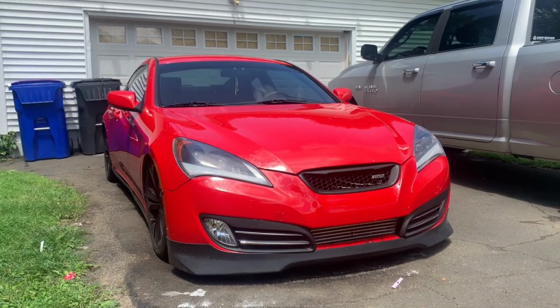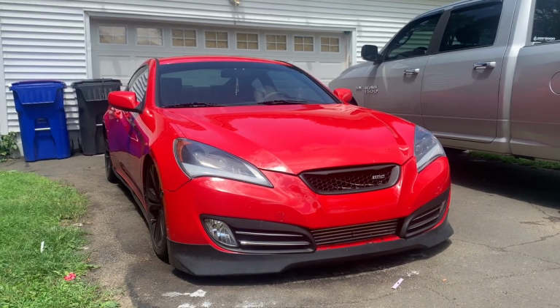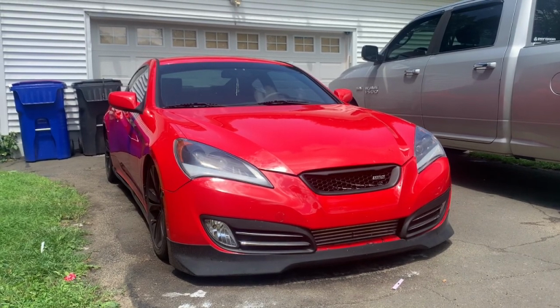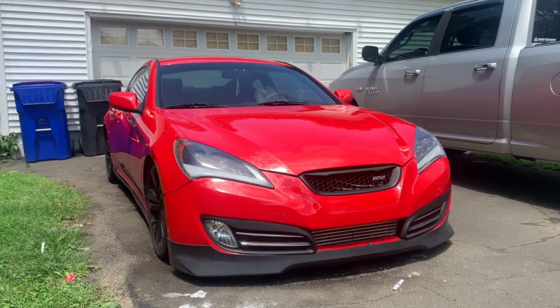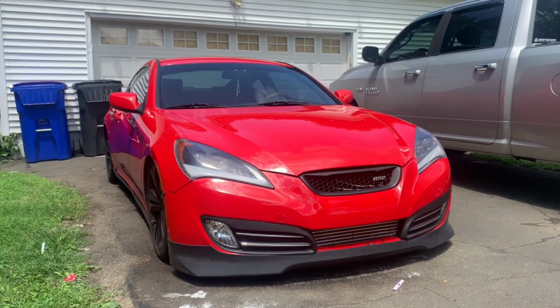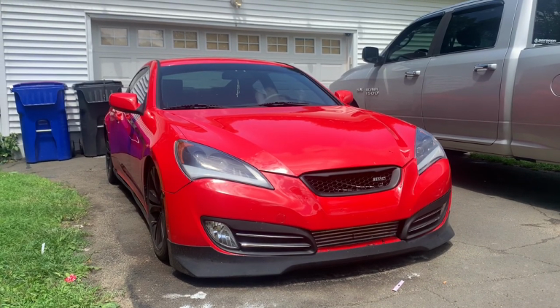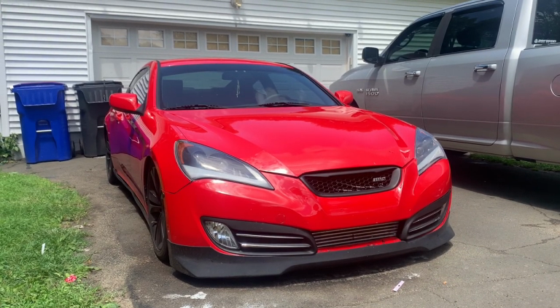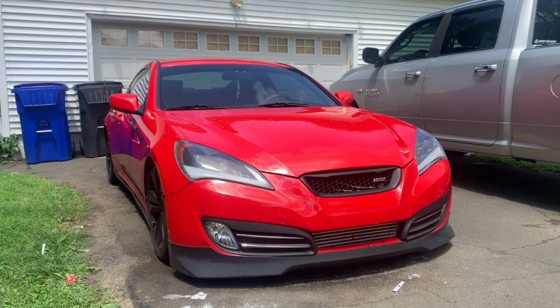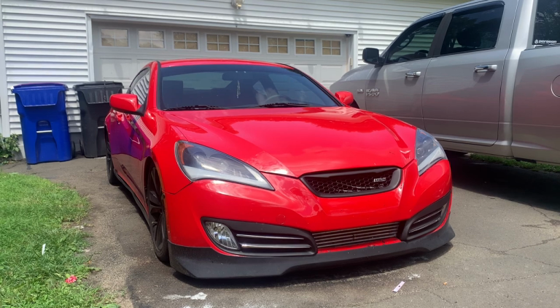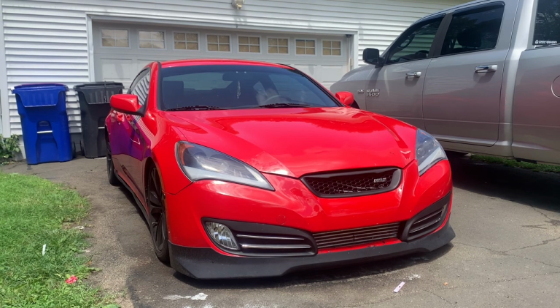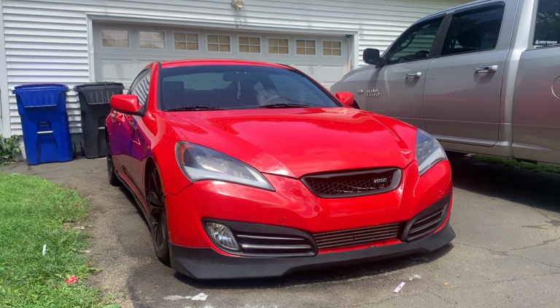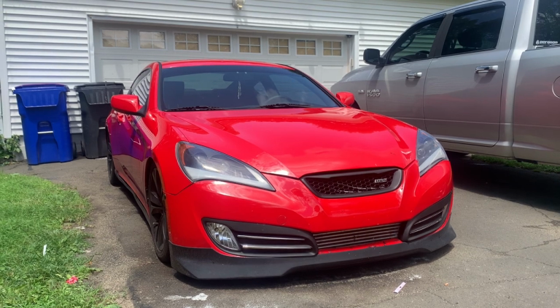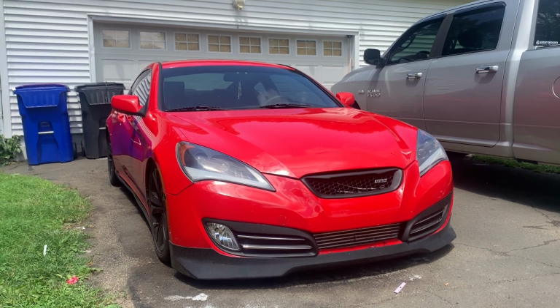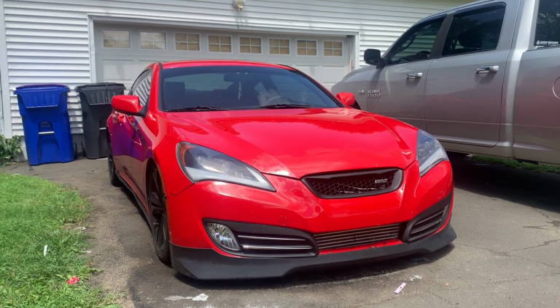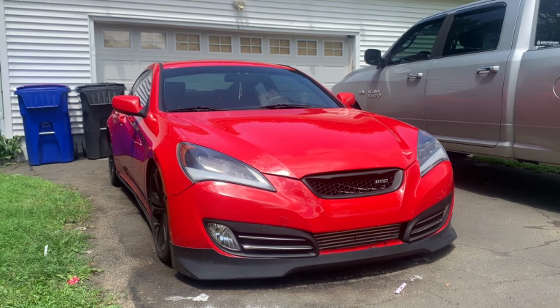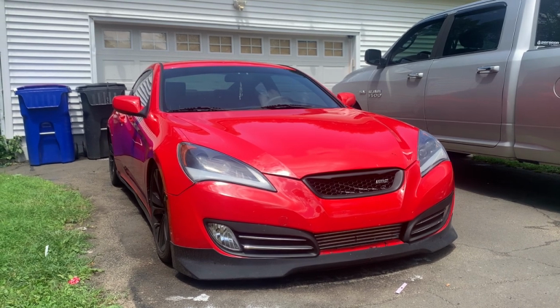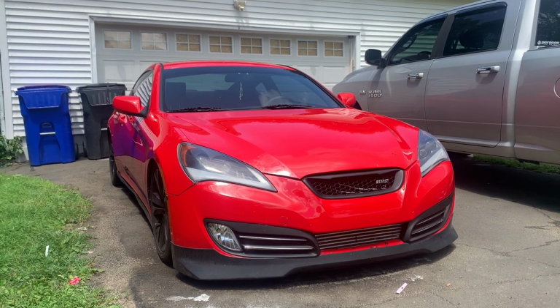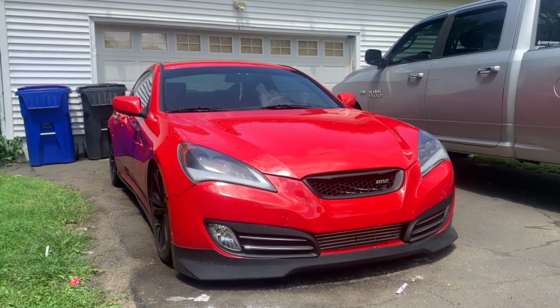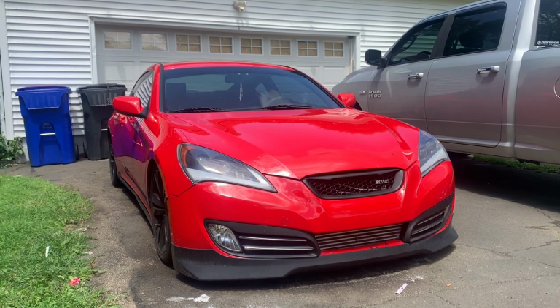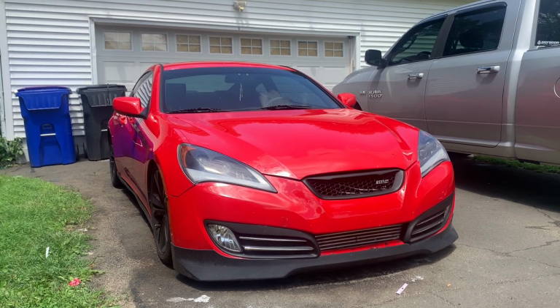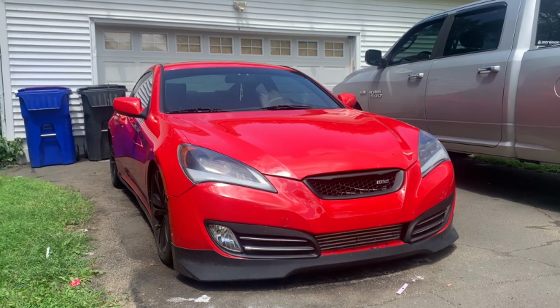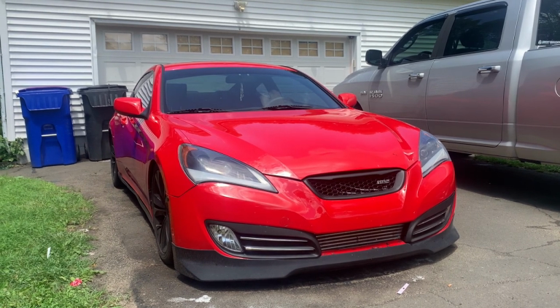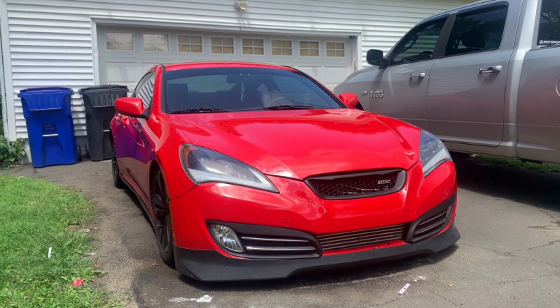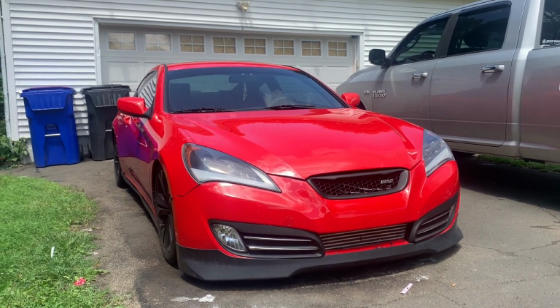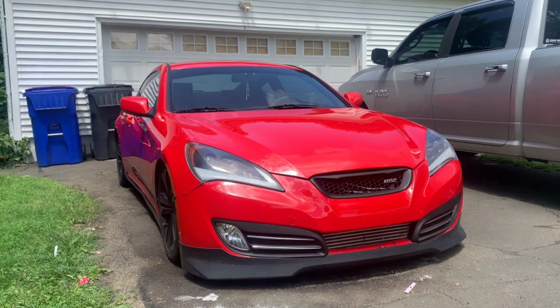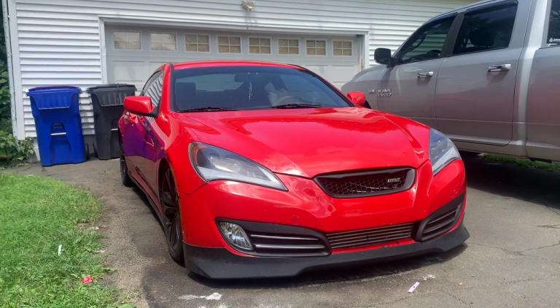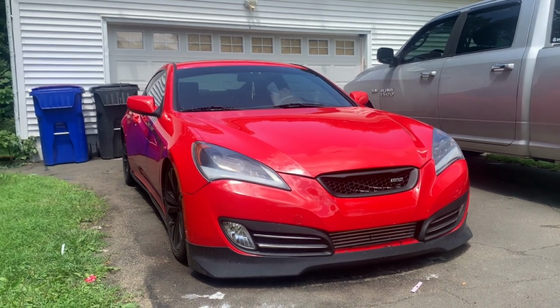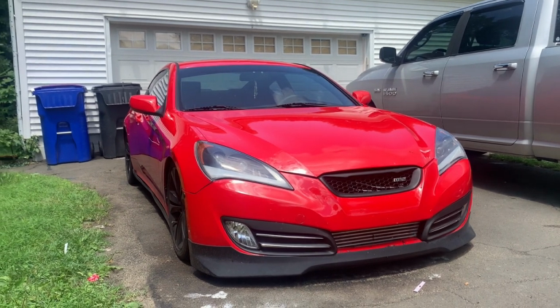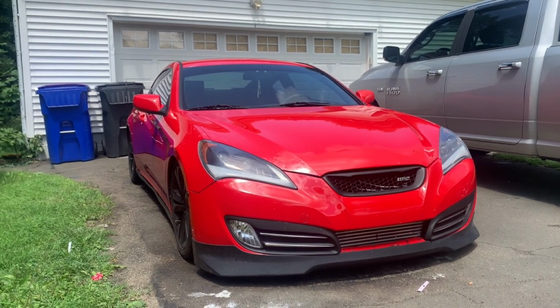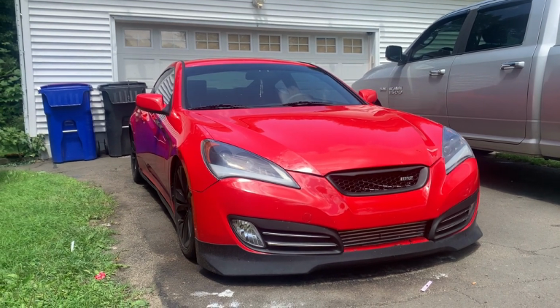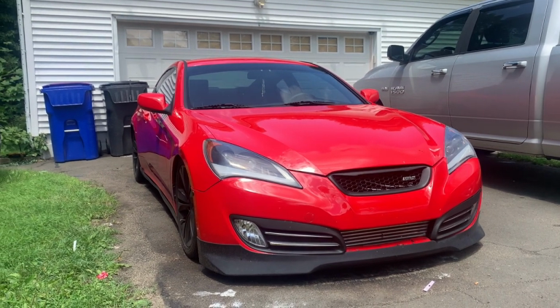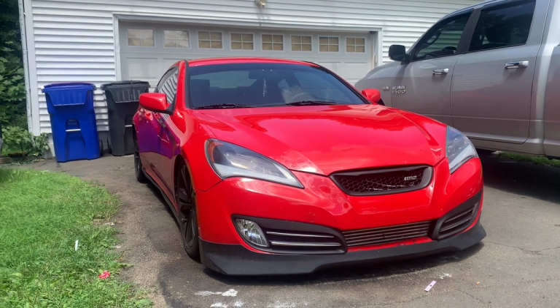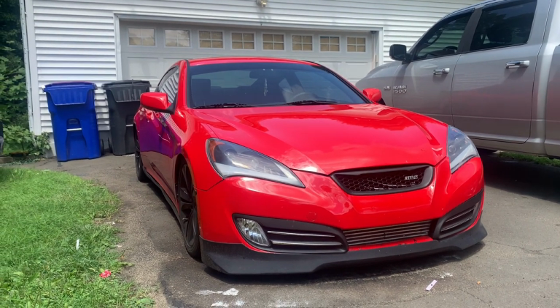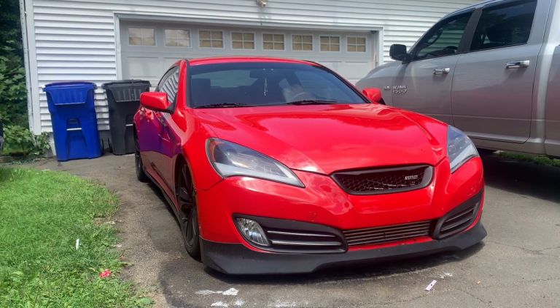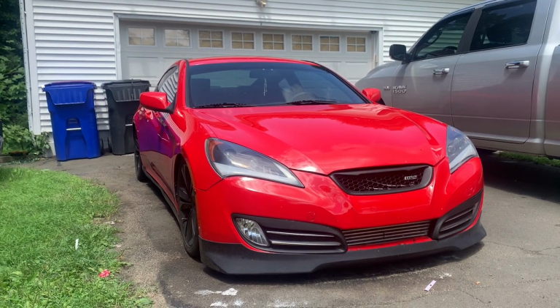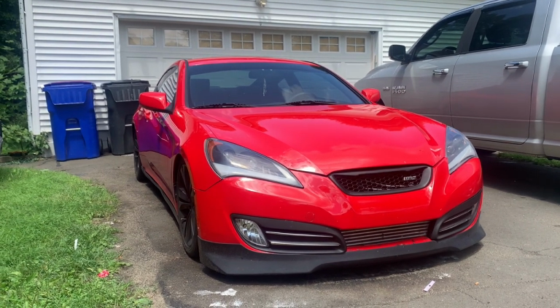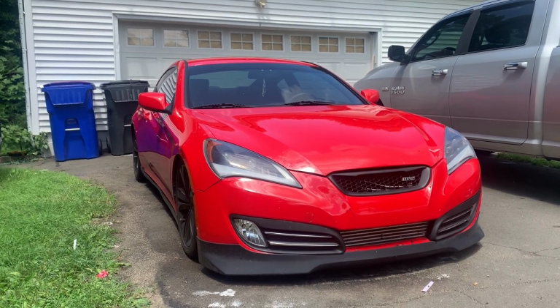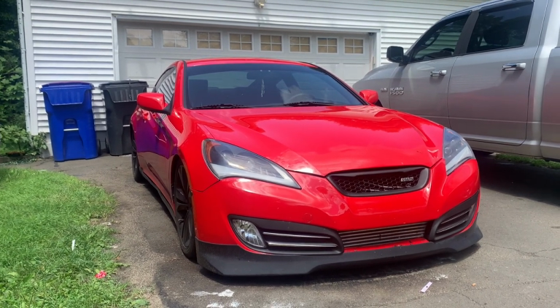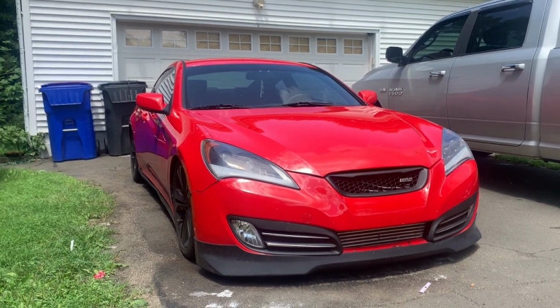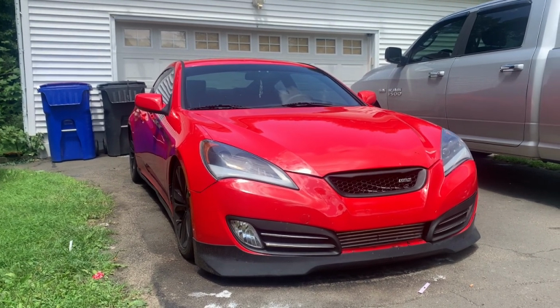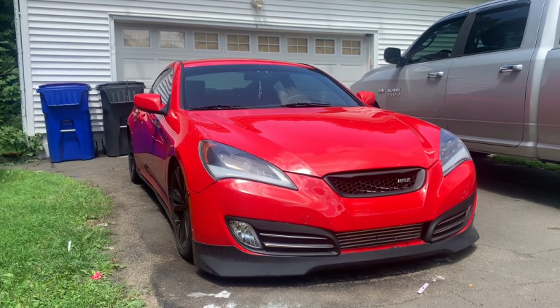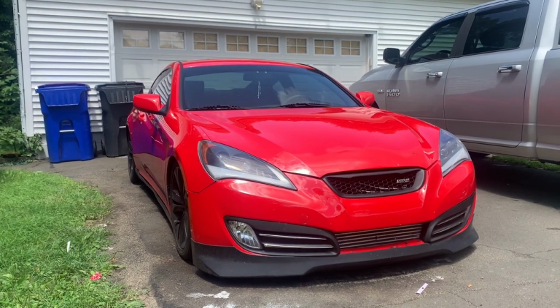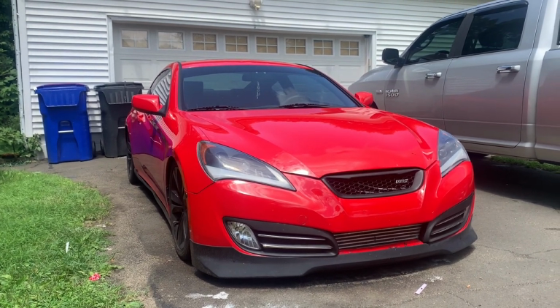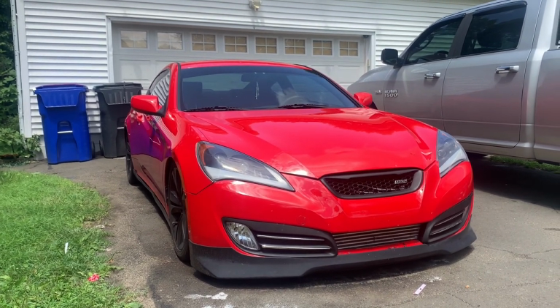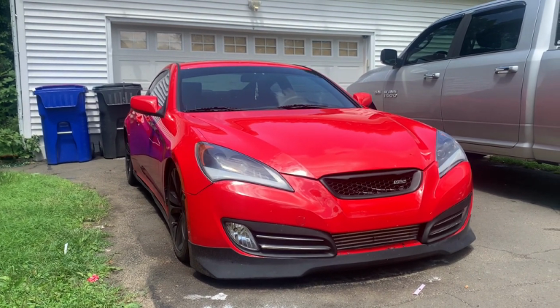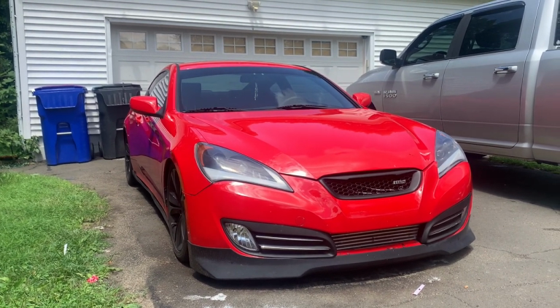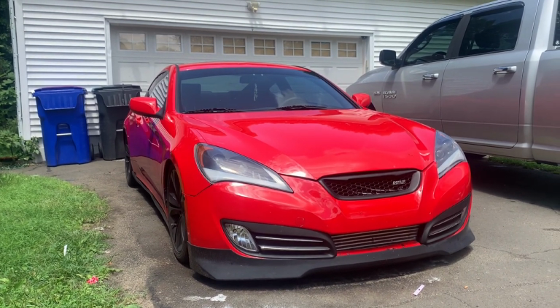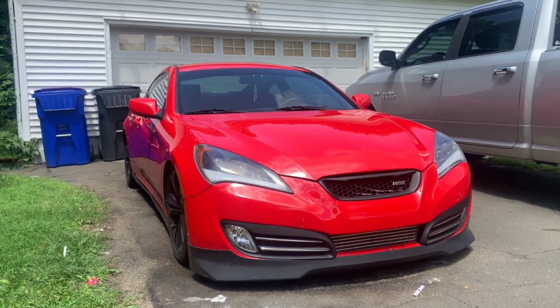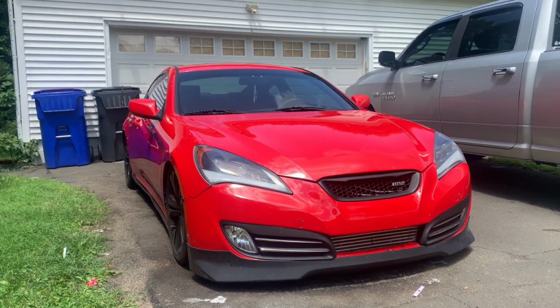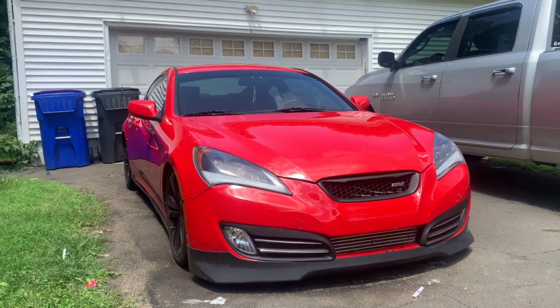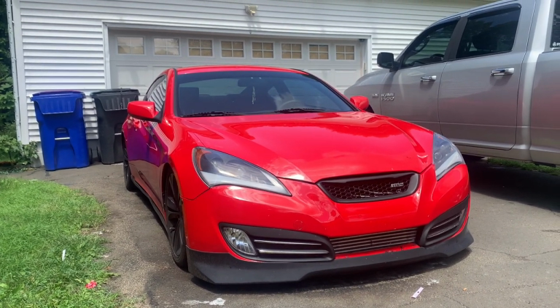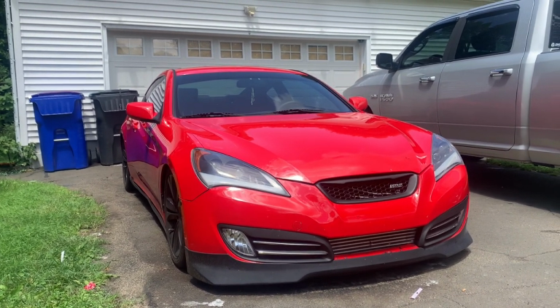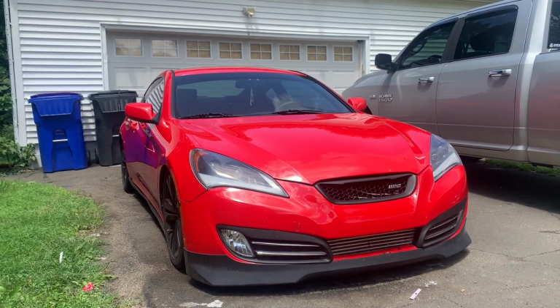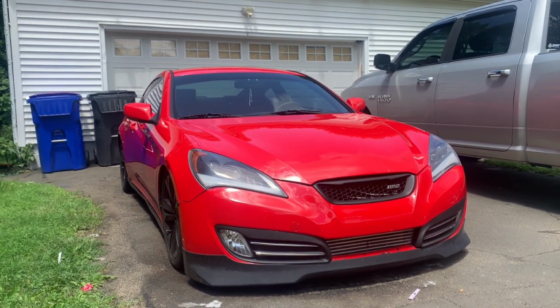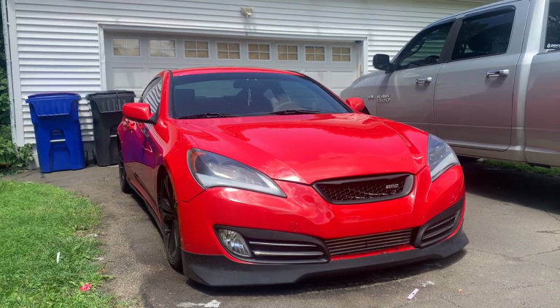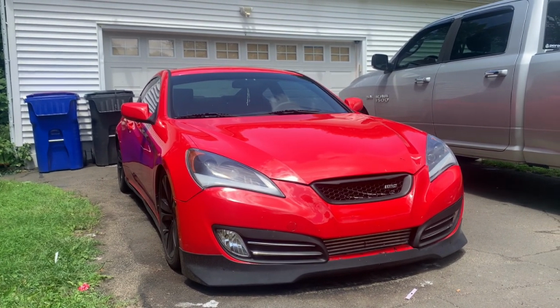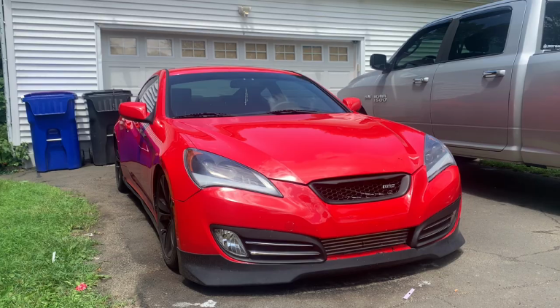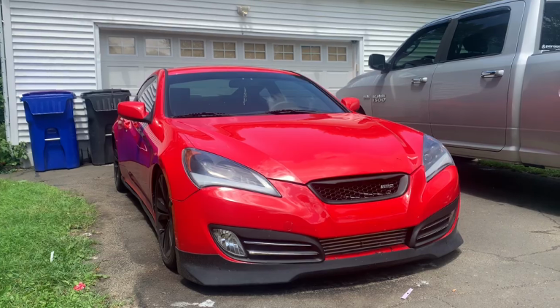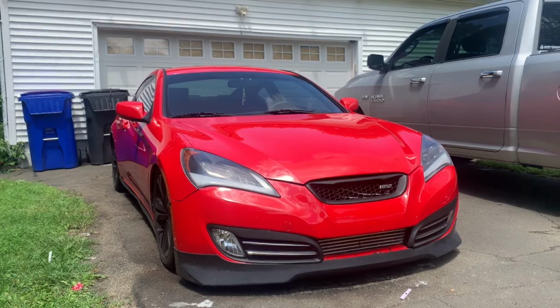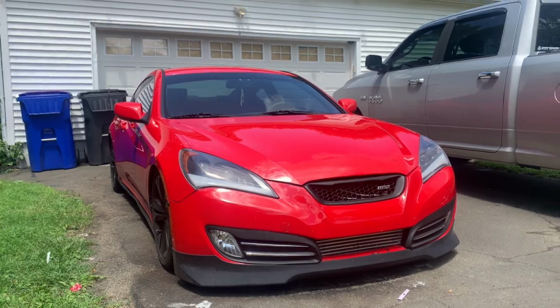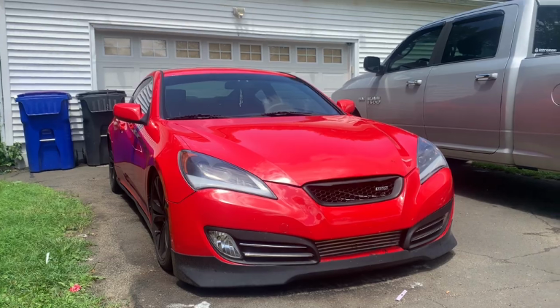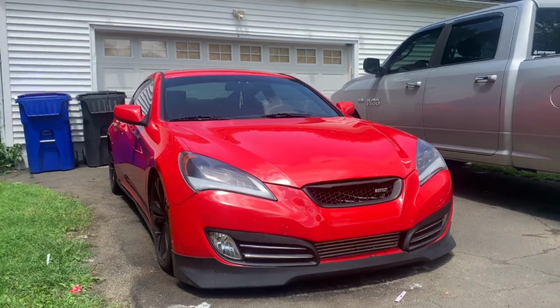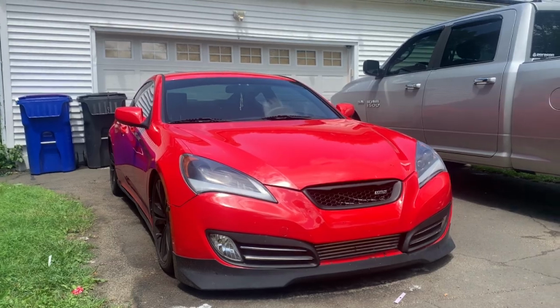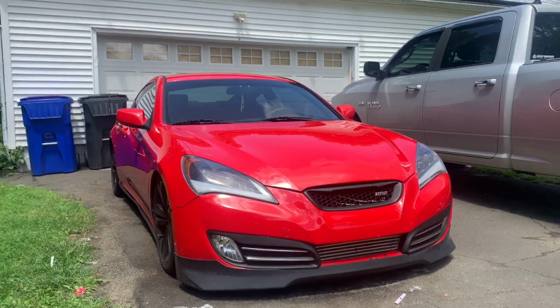This video is 7 things I love about my Hyundai Genesis Coupe 2.0. Alright, let's get into it.